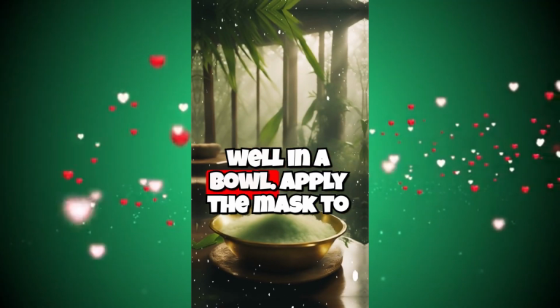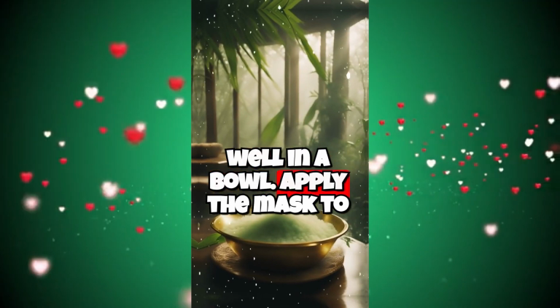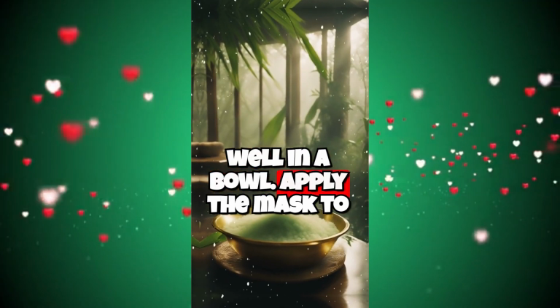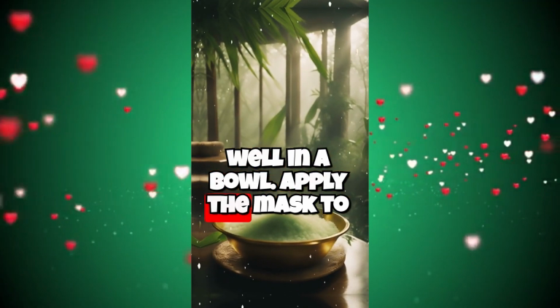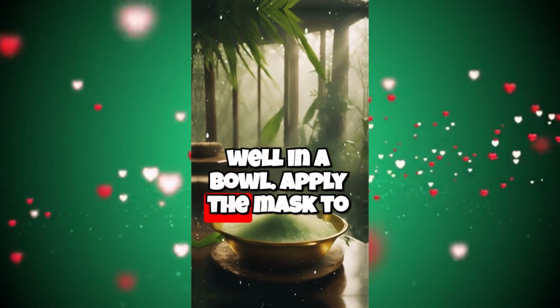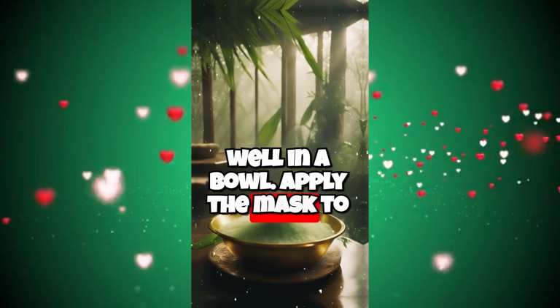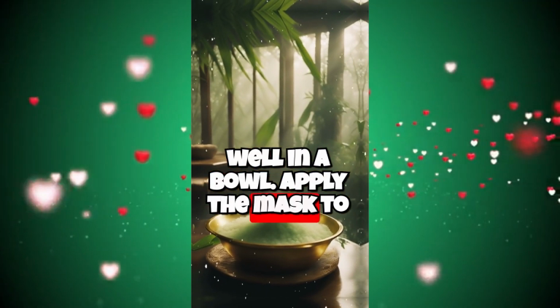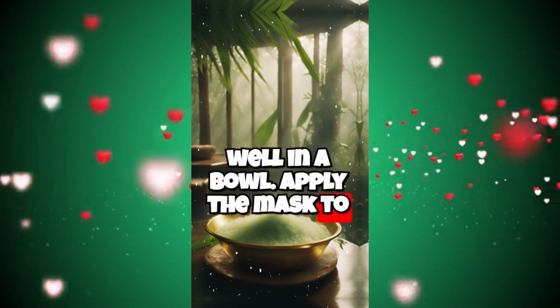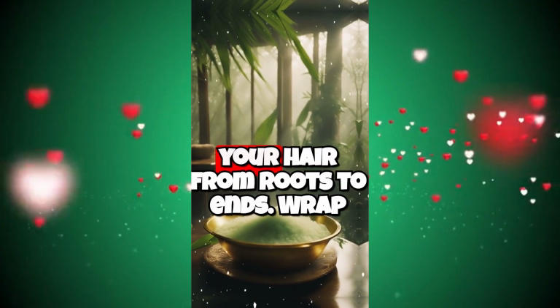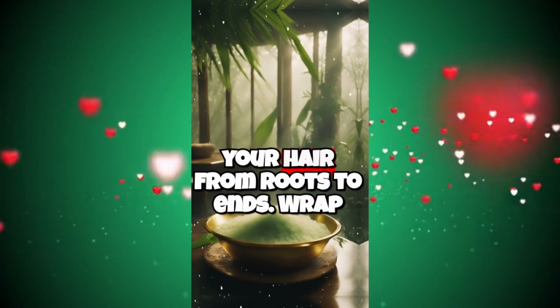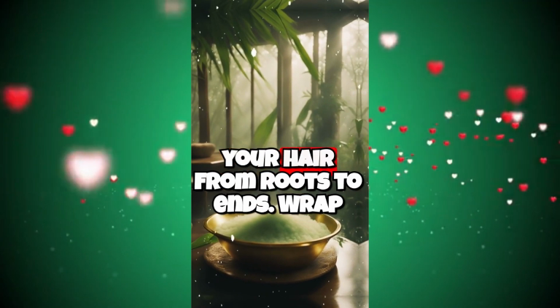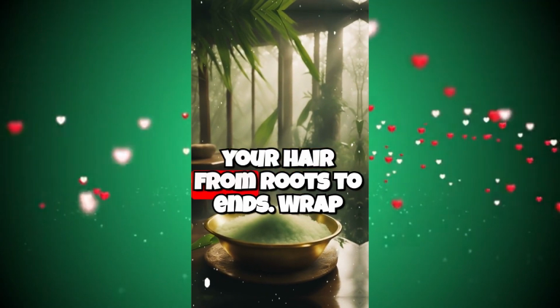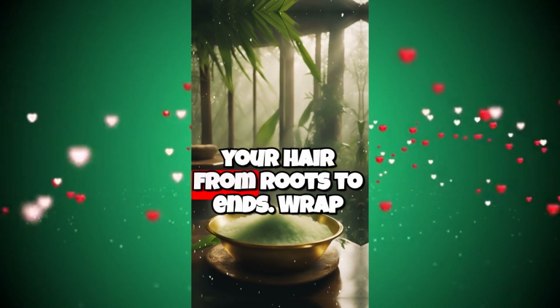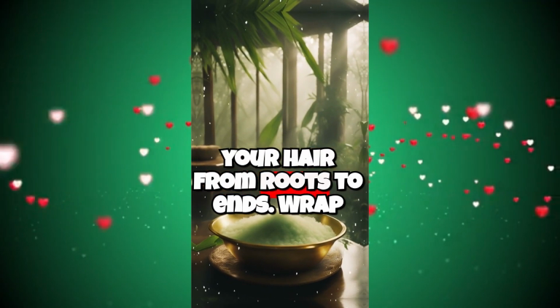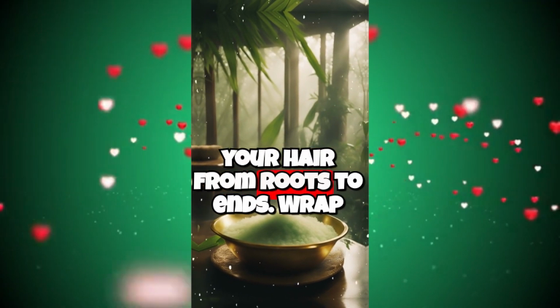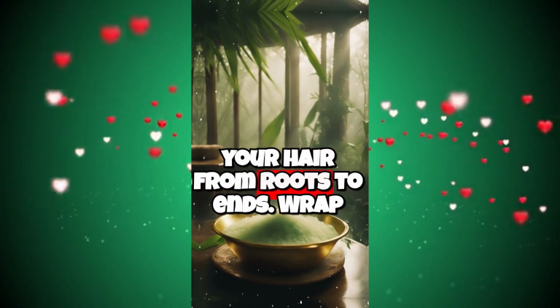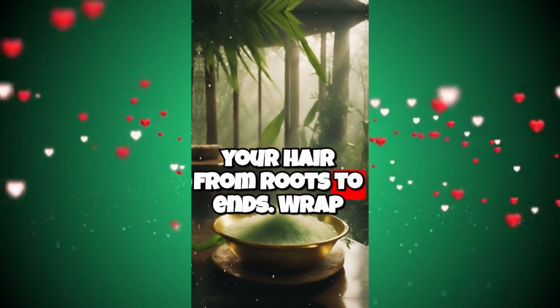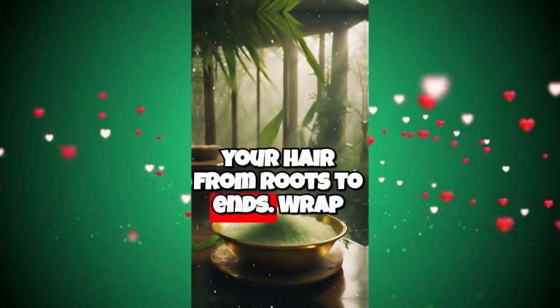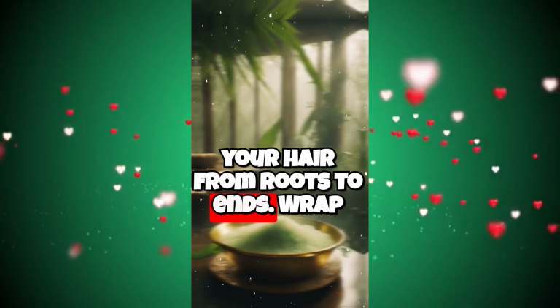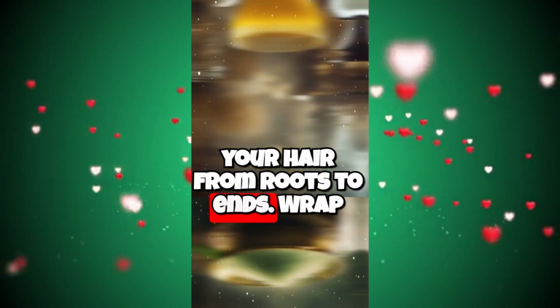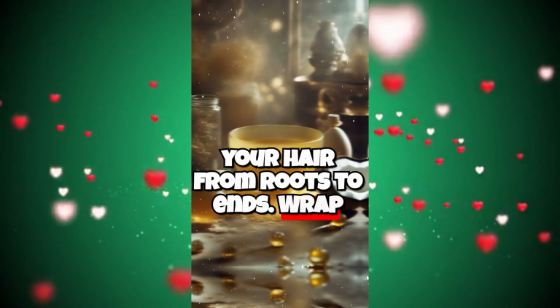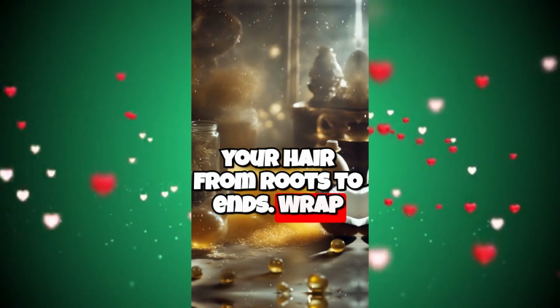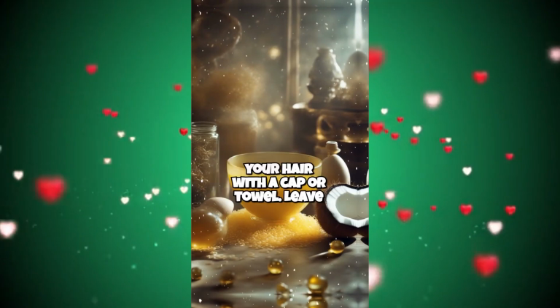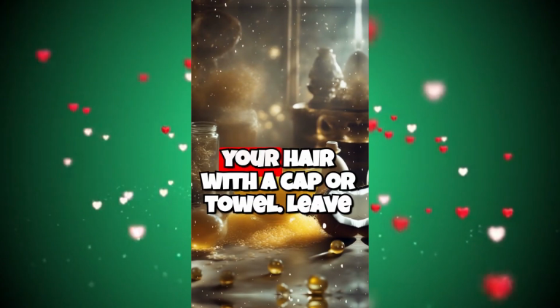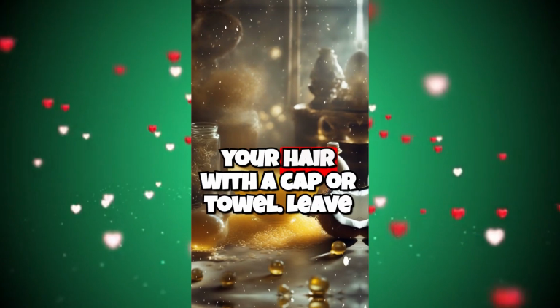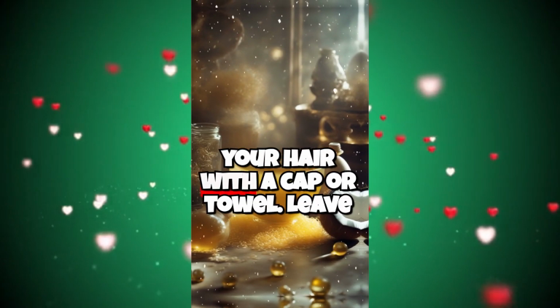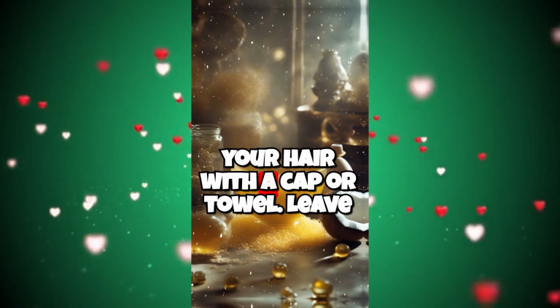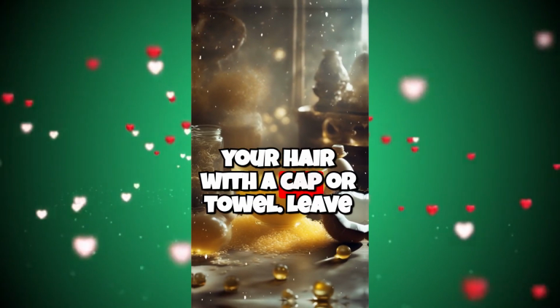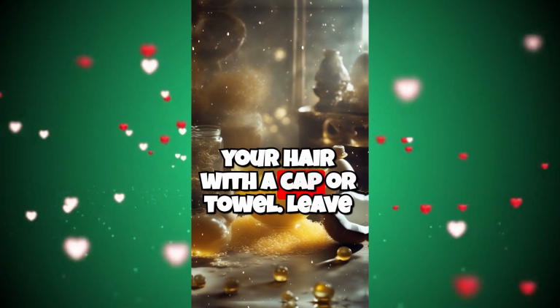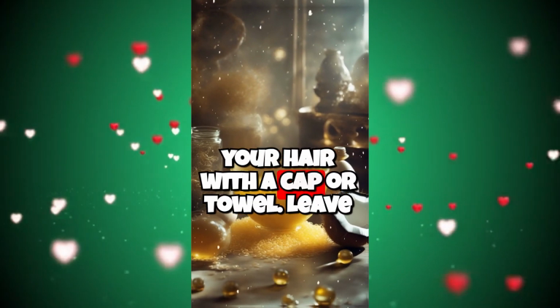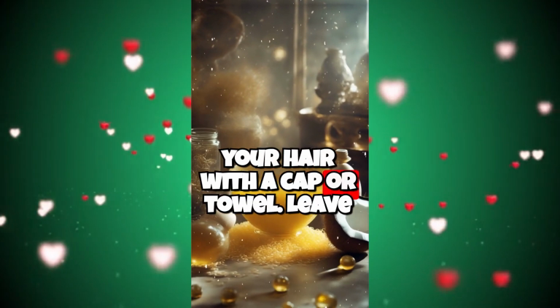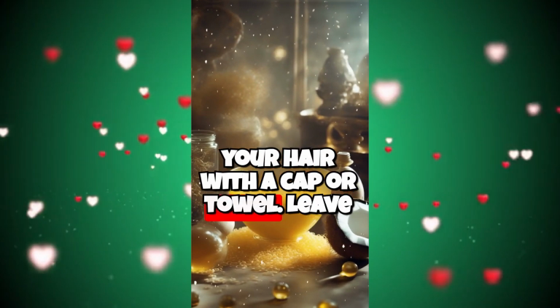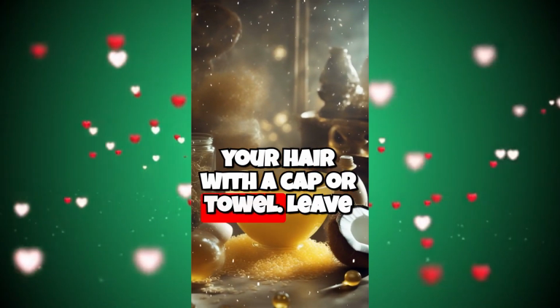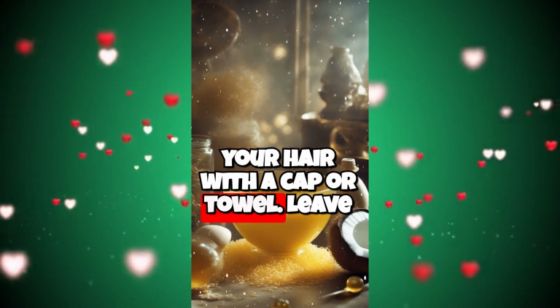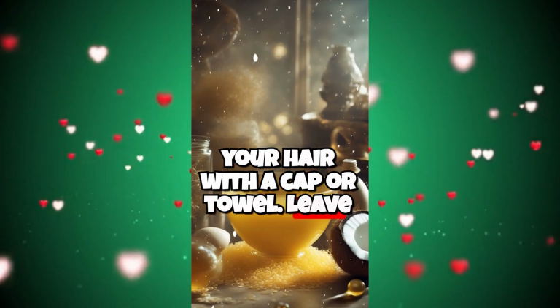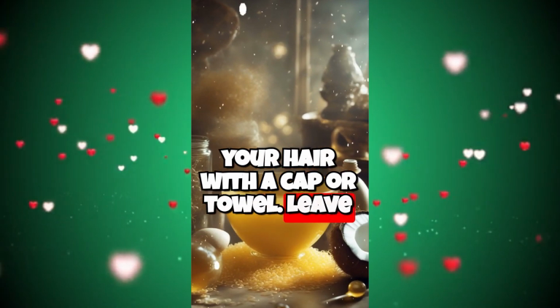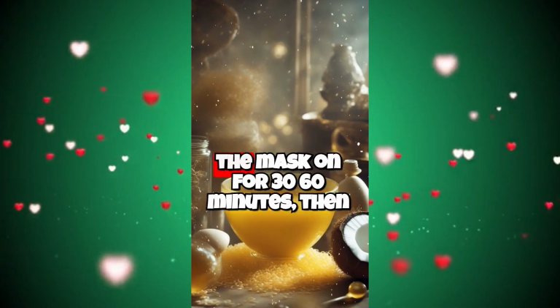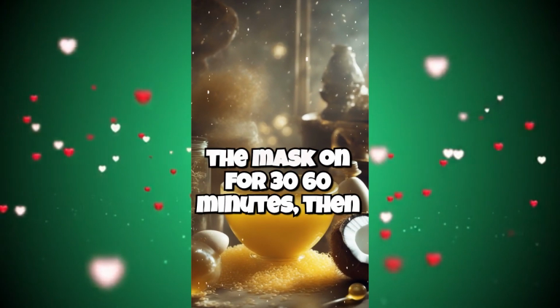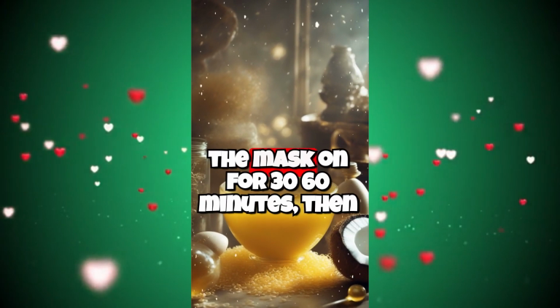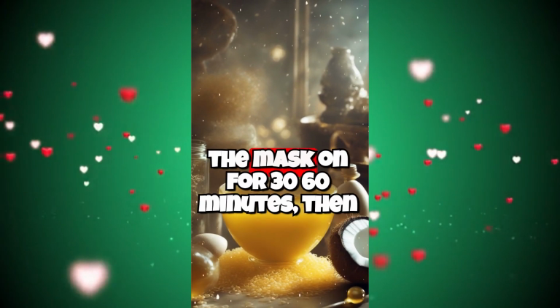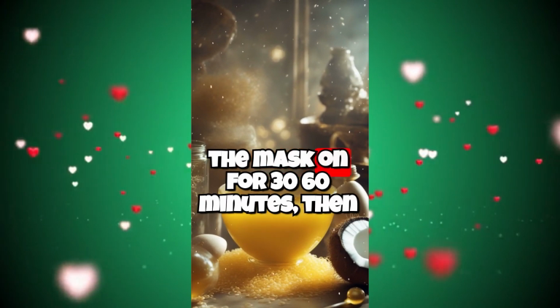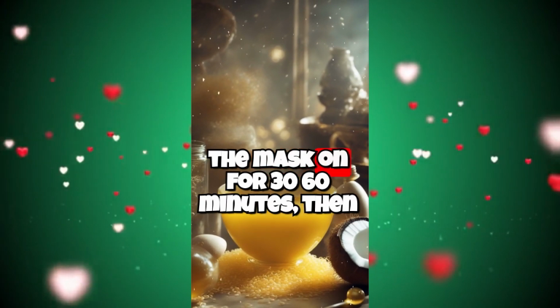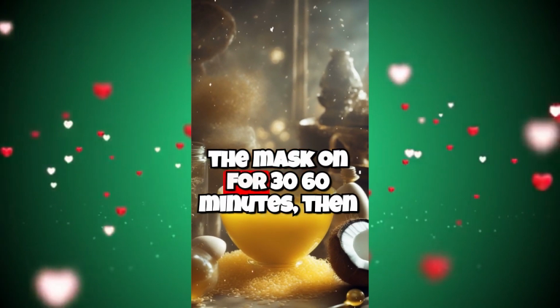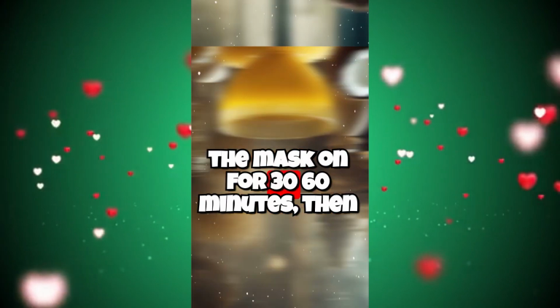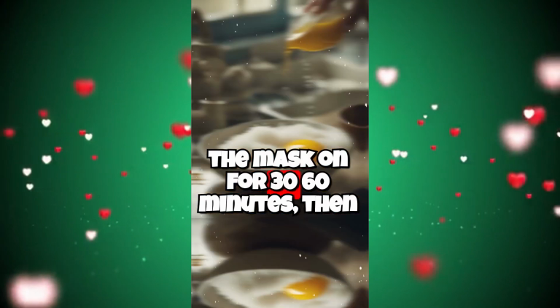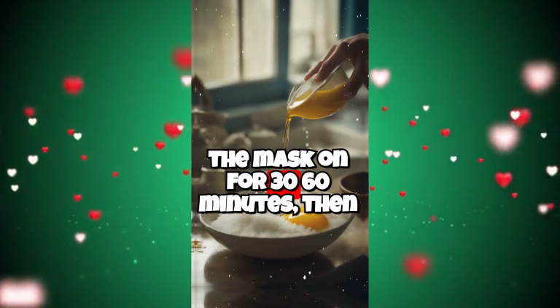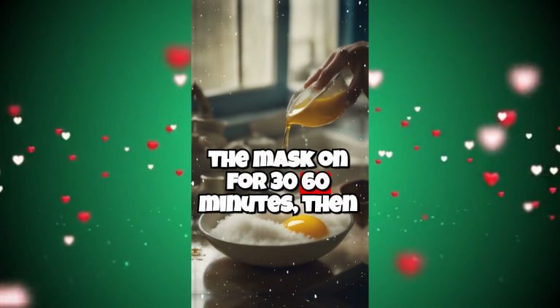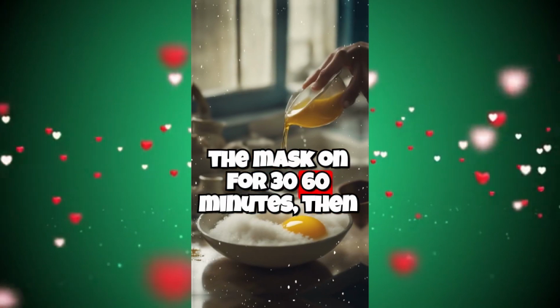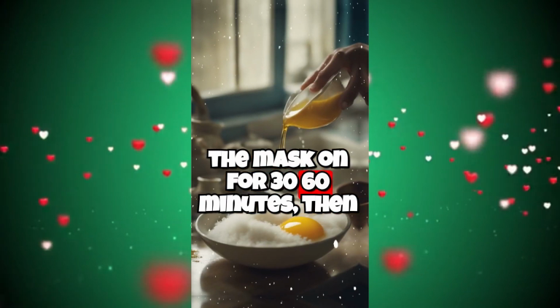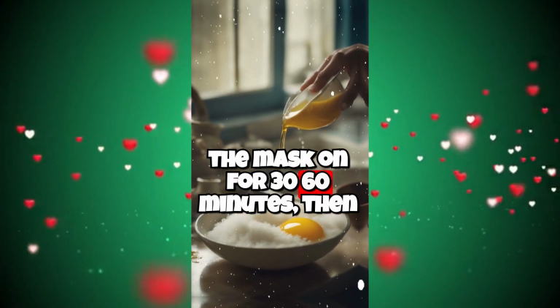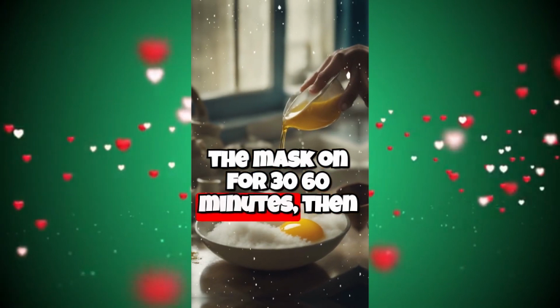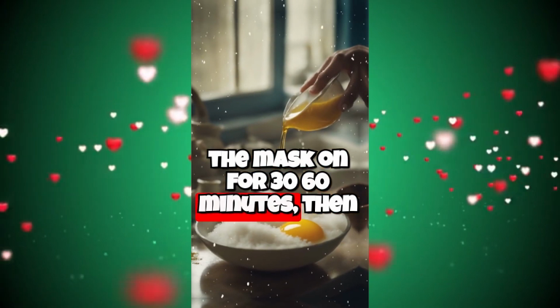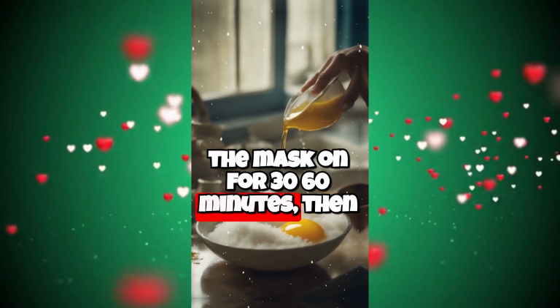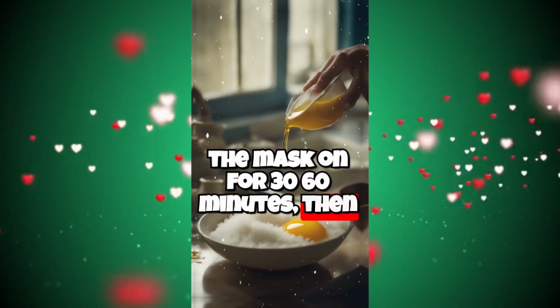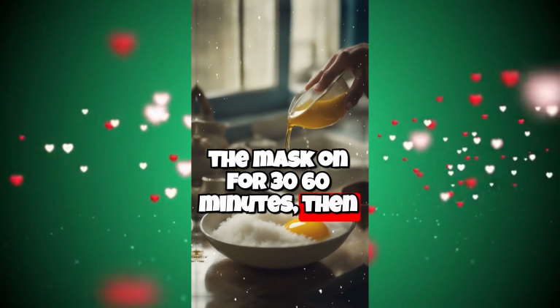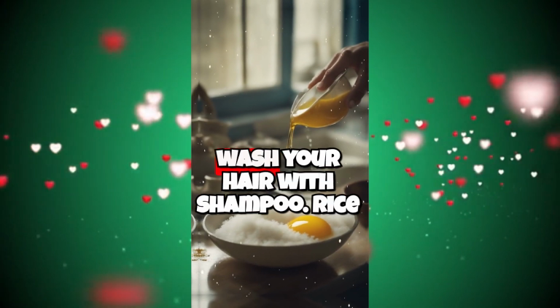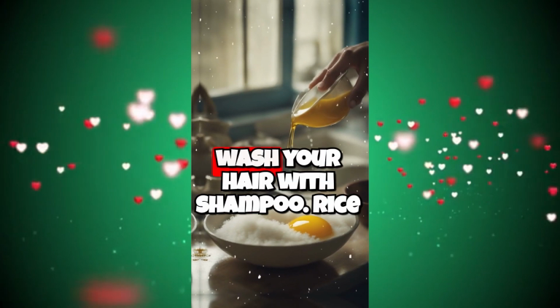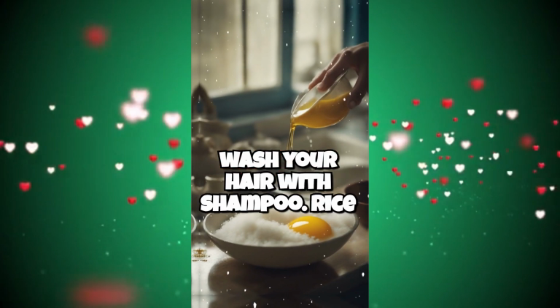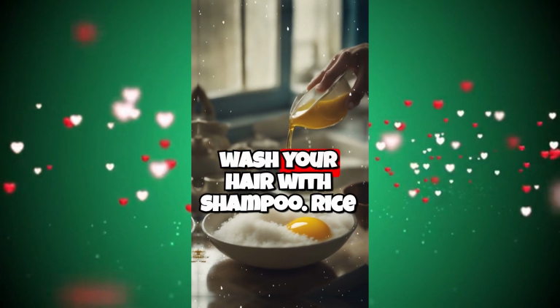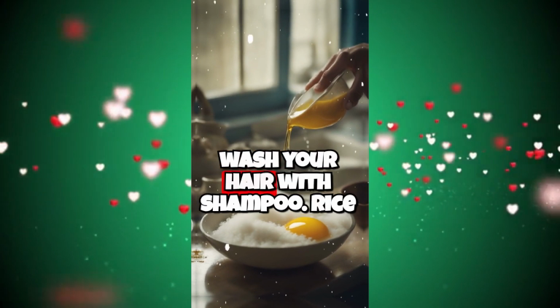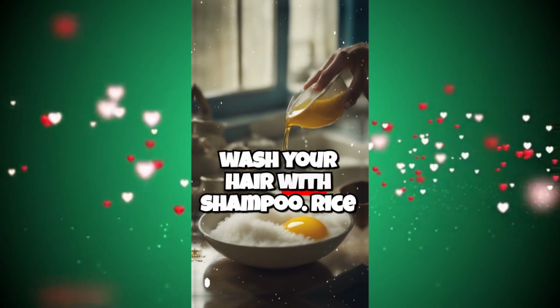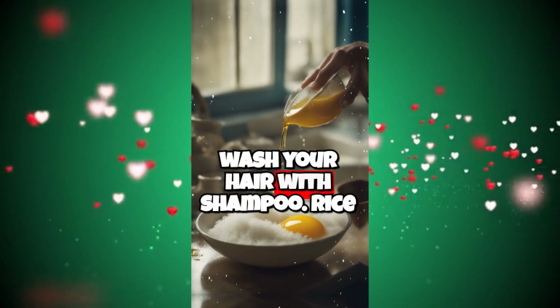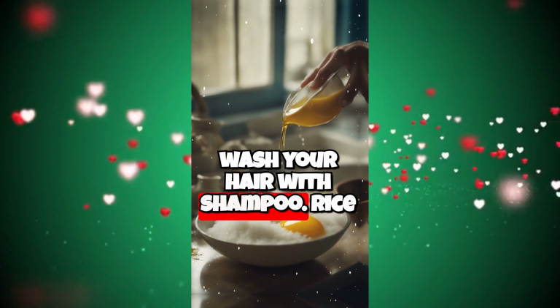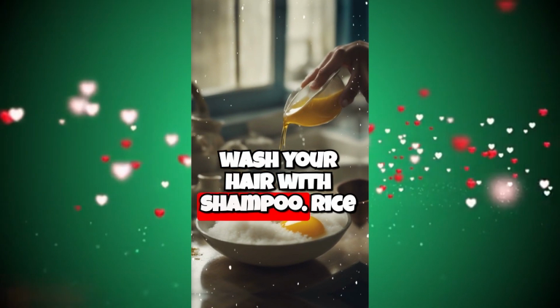Apply the mask to your hair from roots to ends. Wrap your hair with a cap or towel. Leave the mask on for 30-60 minutes. Then wash your hair with shampoo.